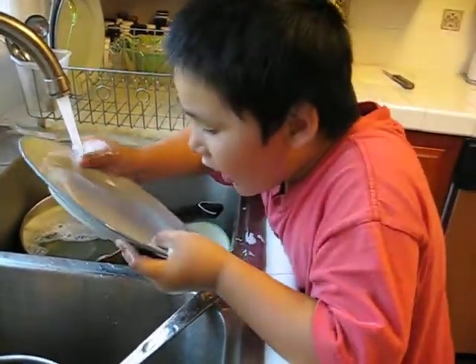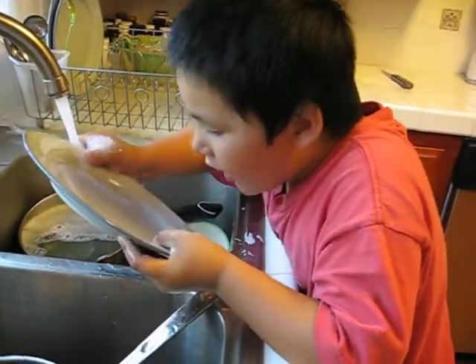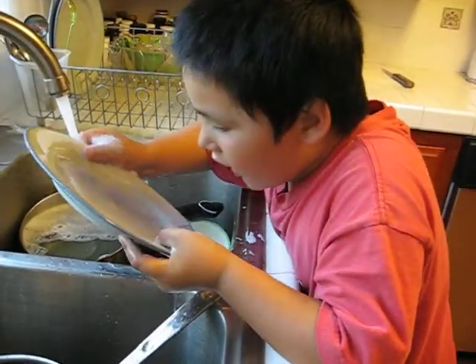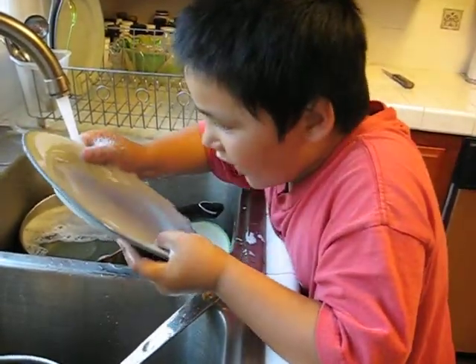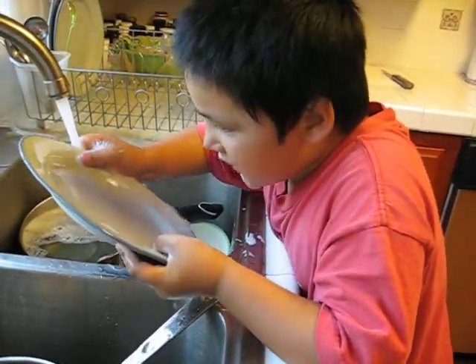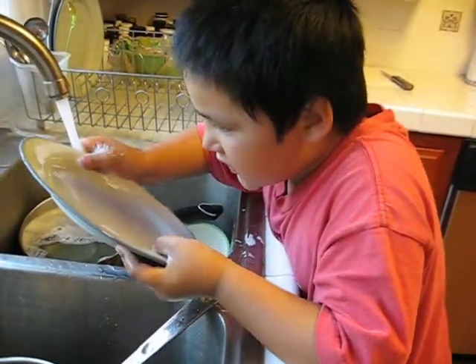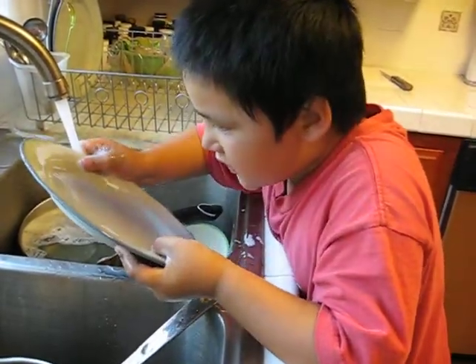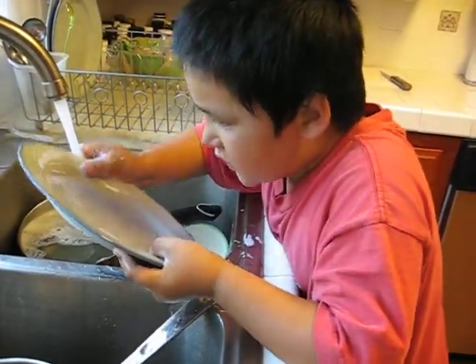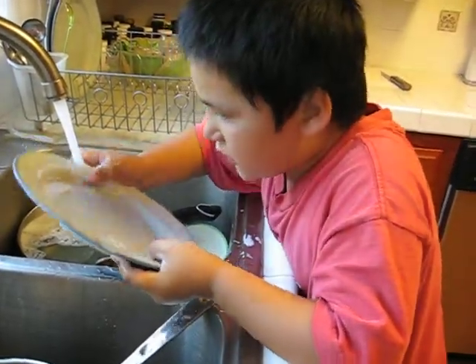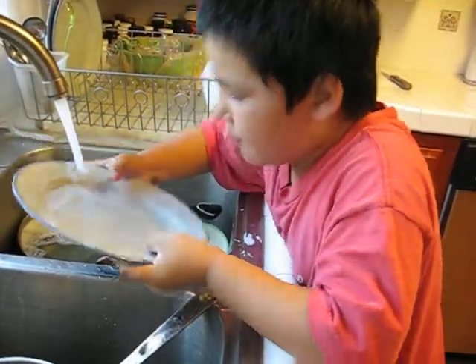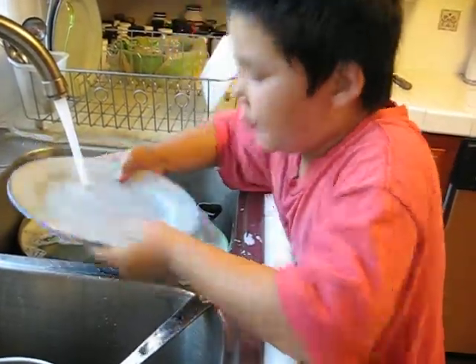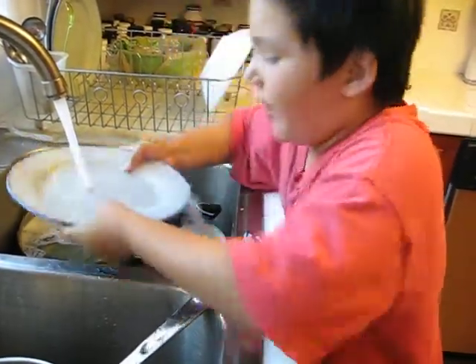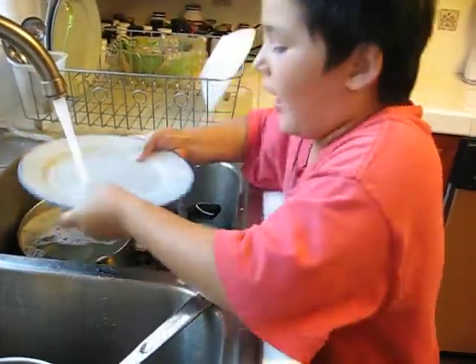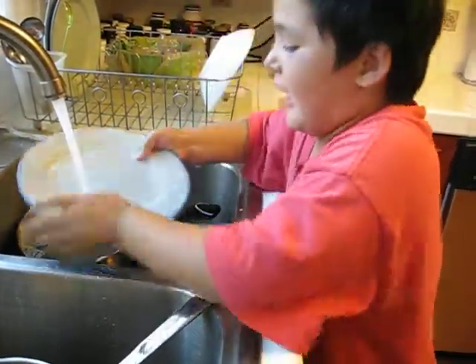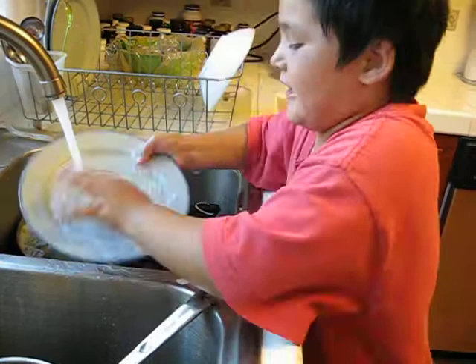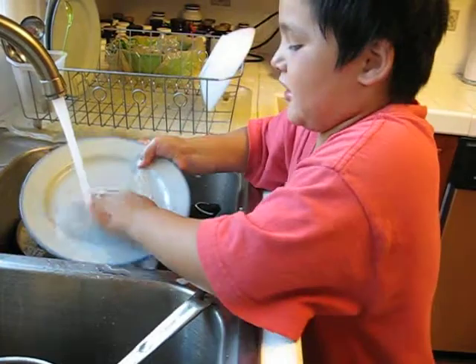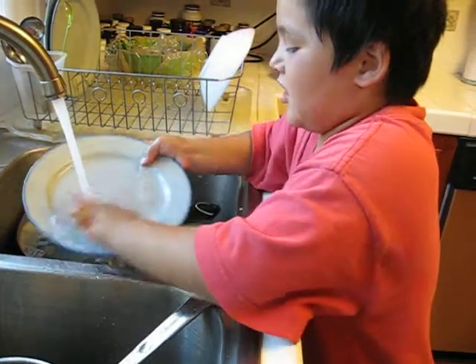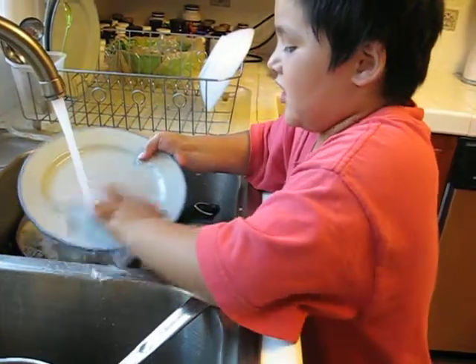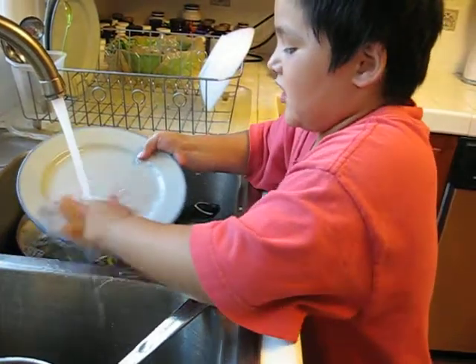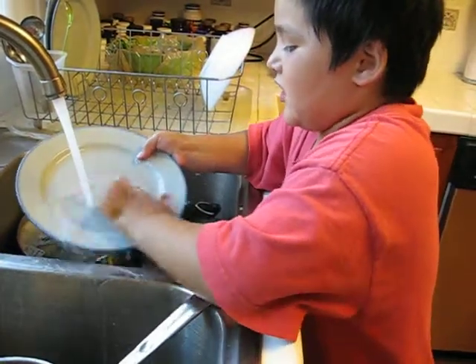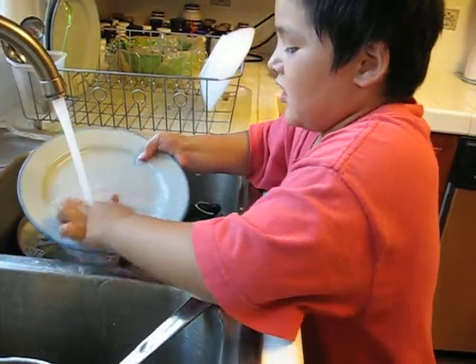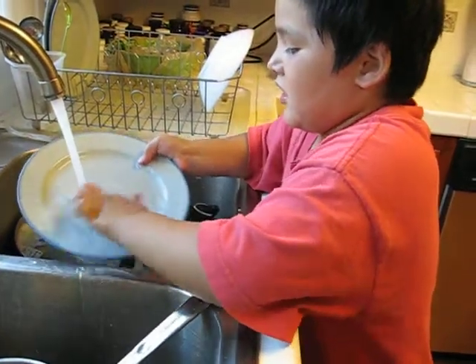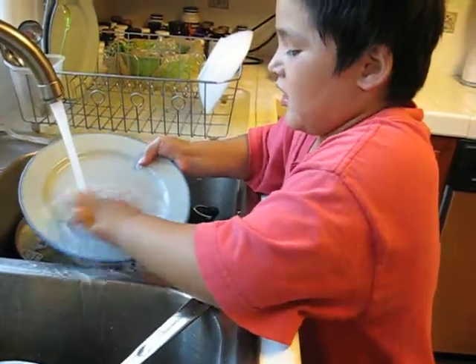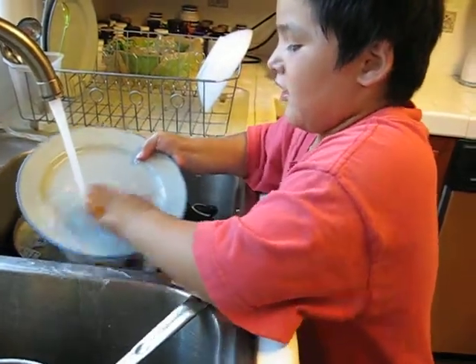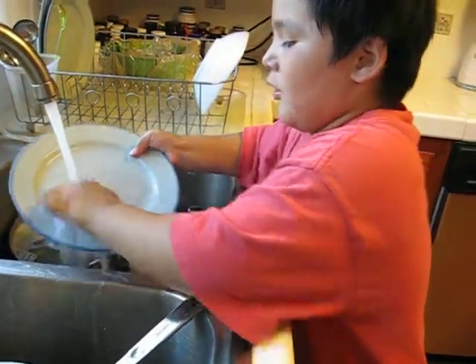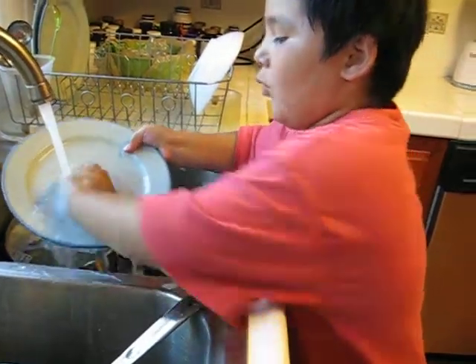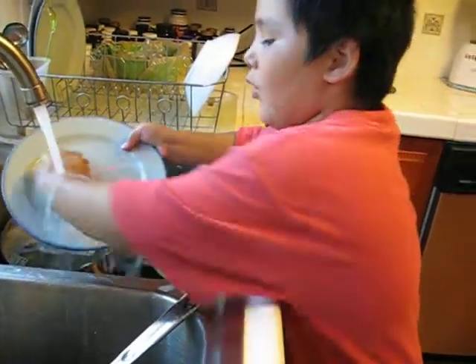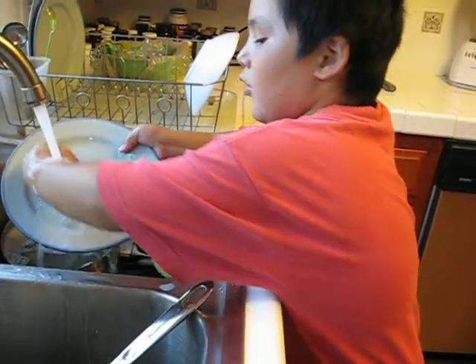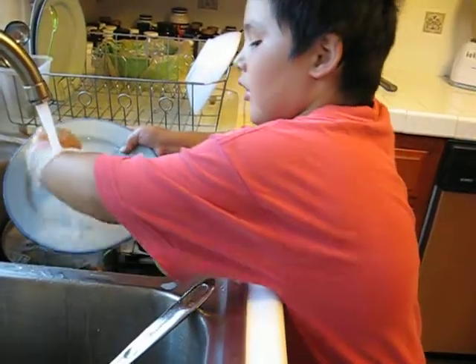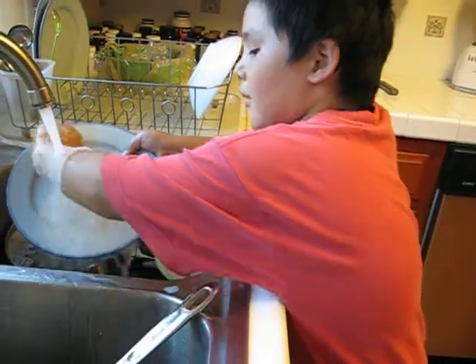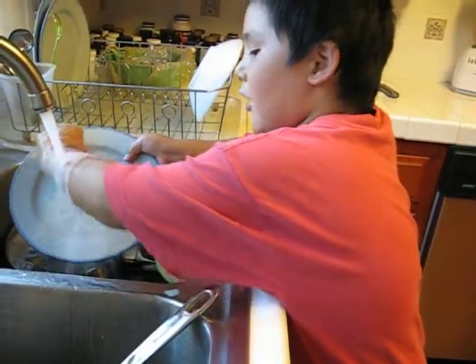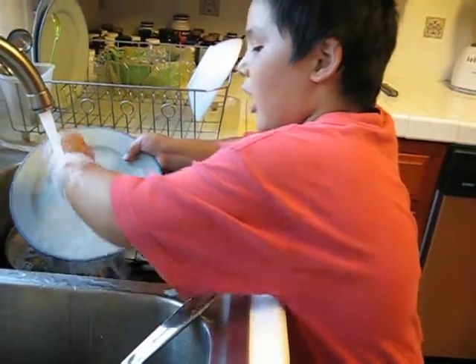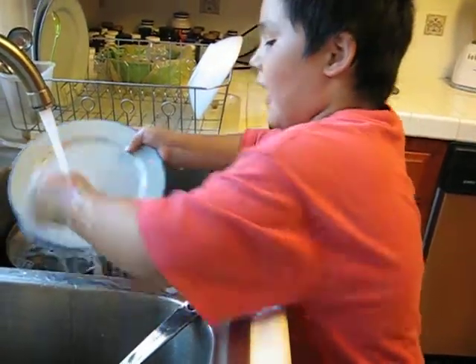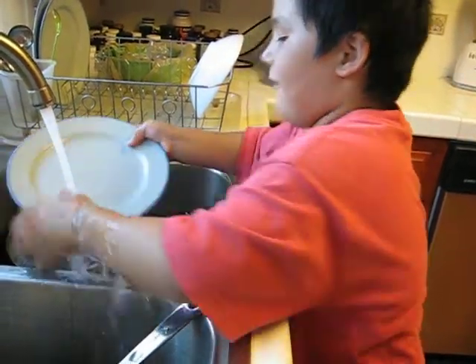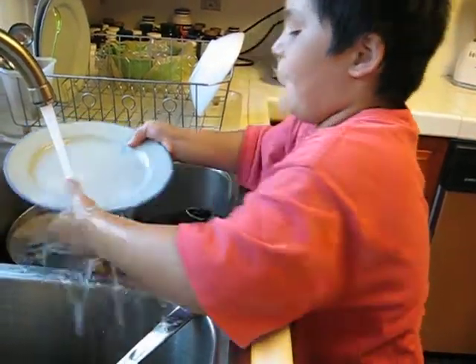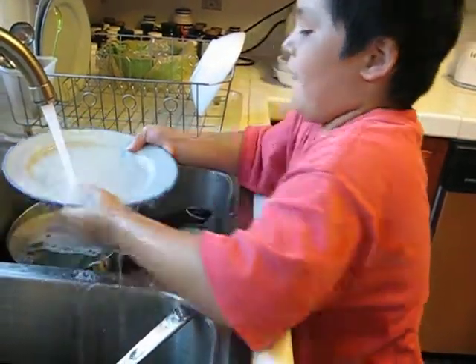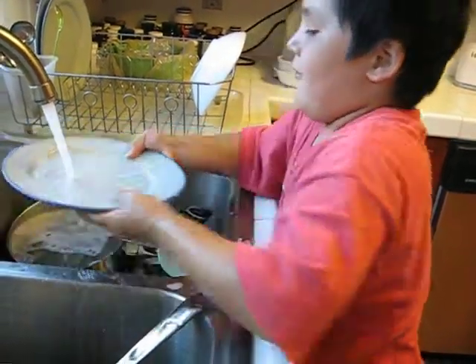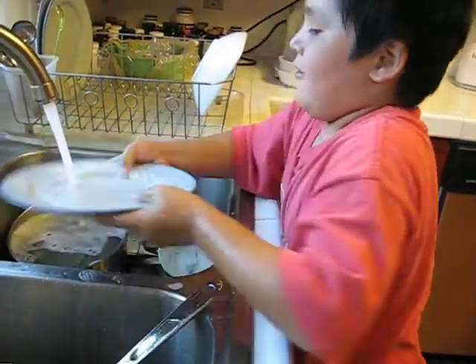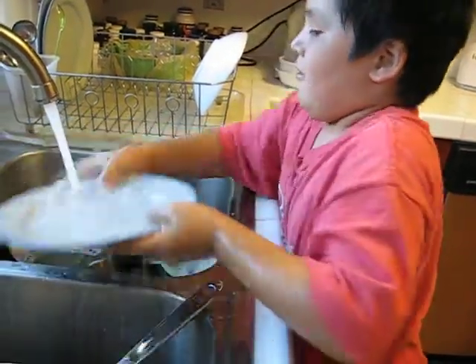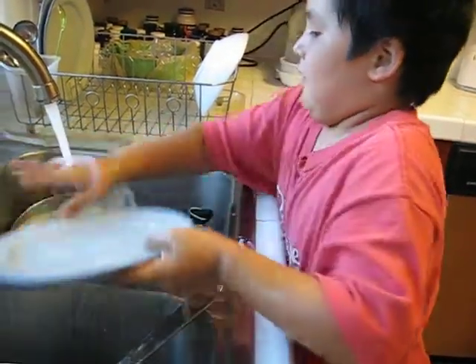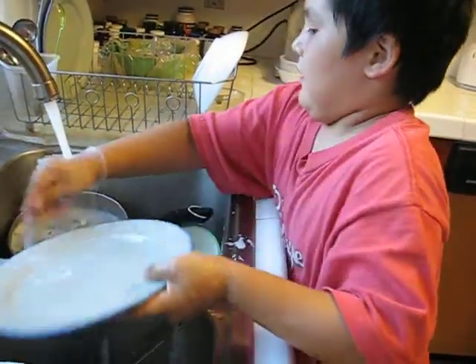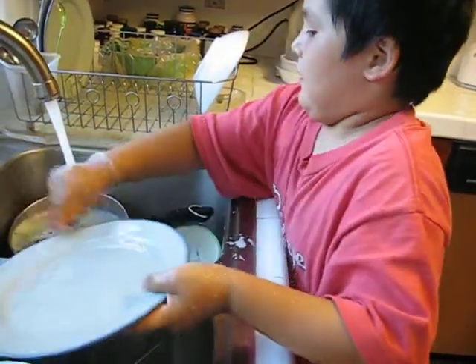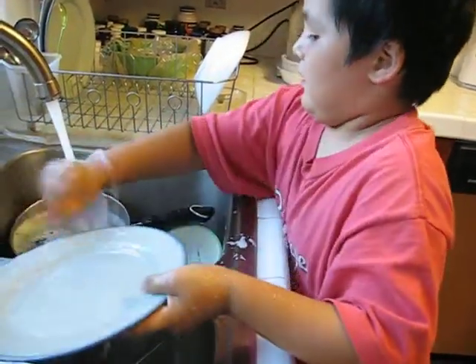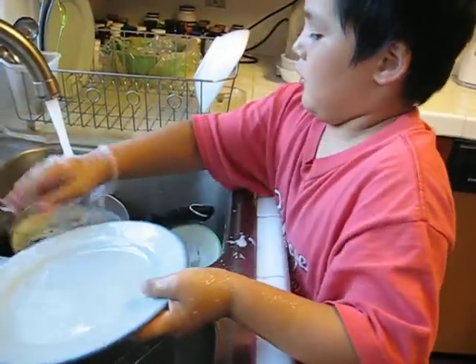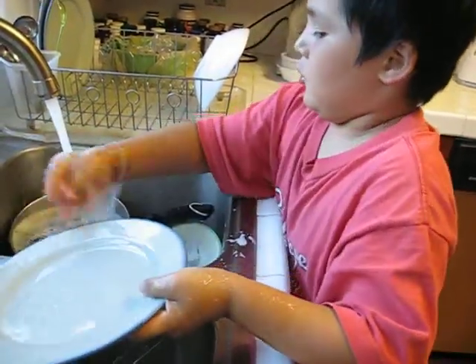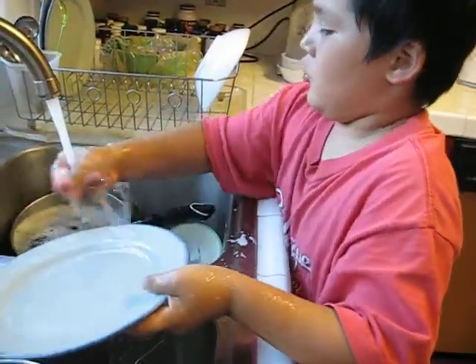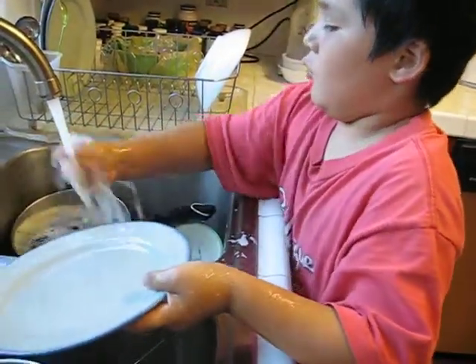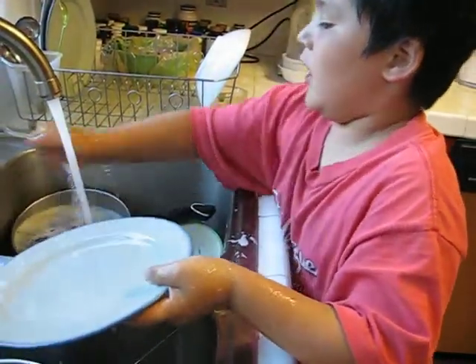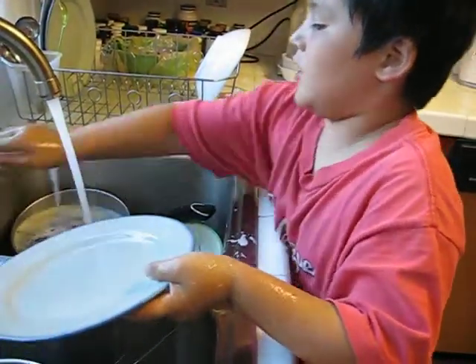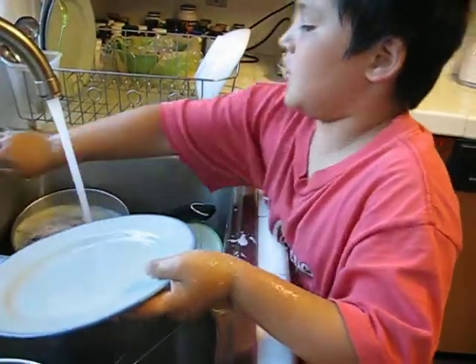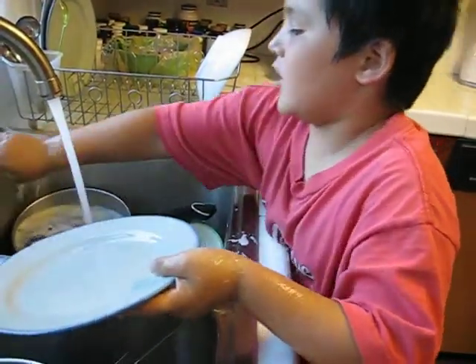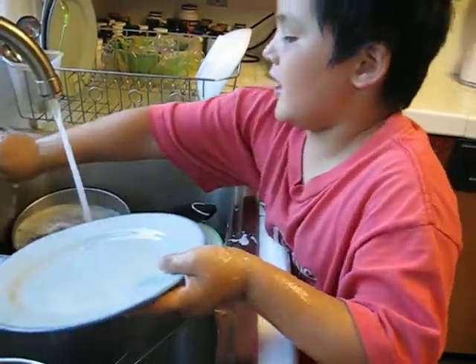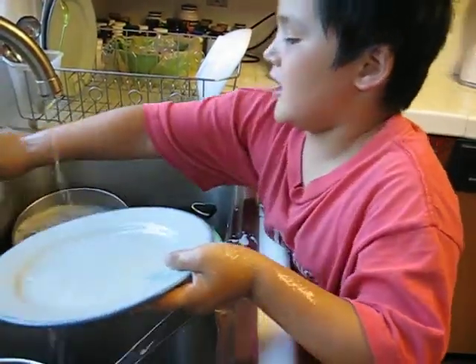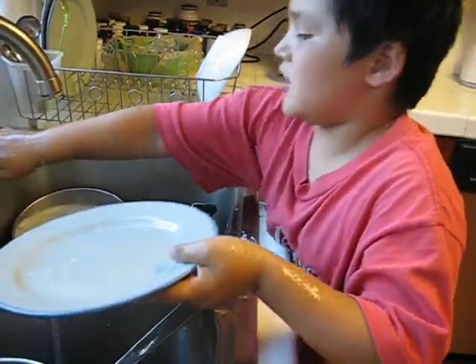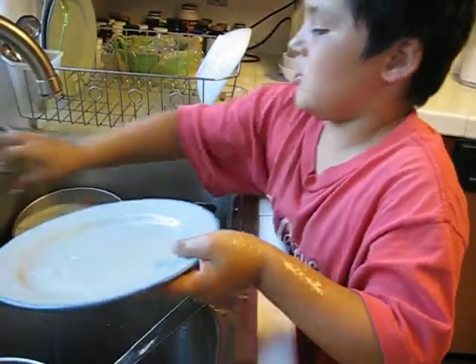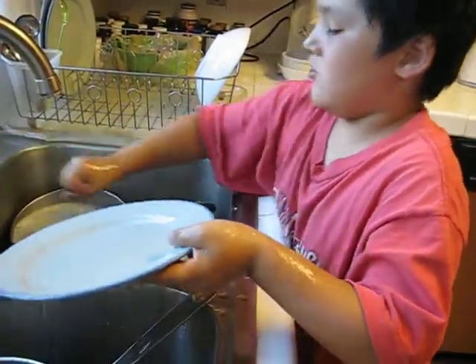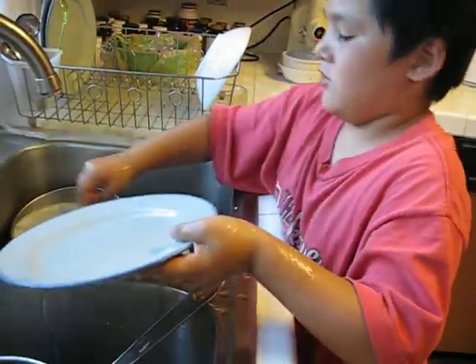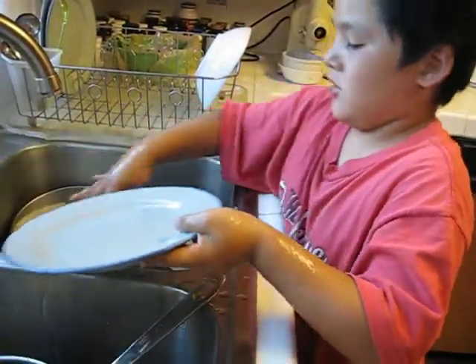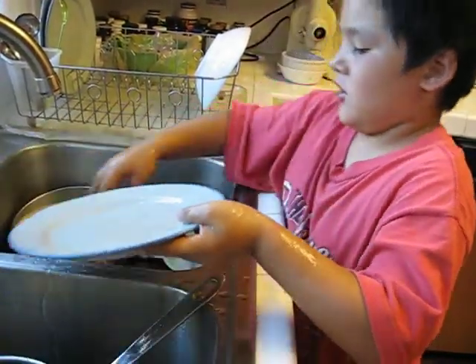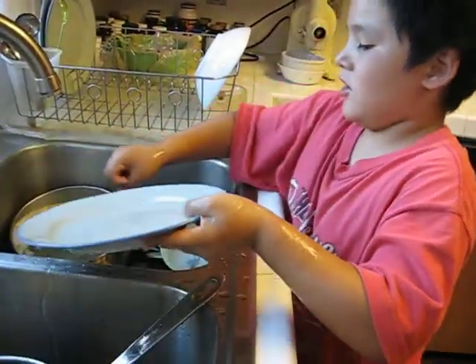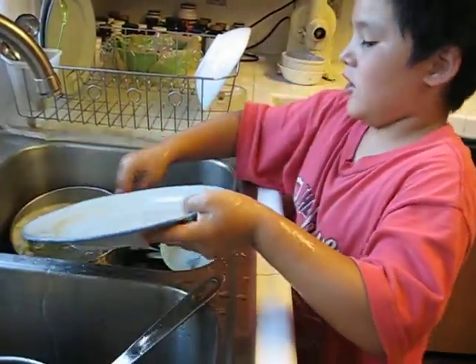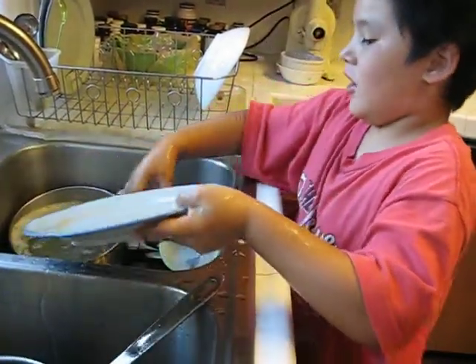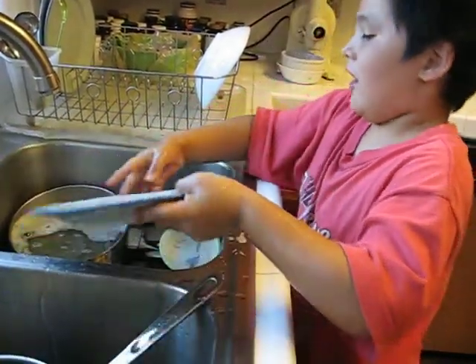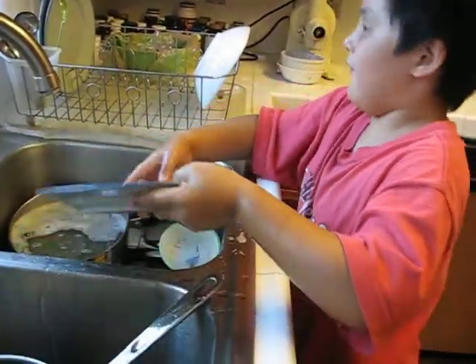A spot. It won't come off. You wash your hands. You turn it off.